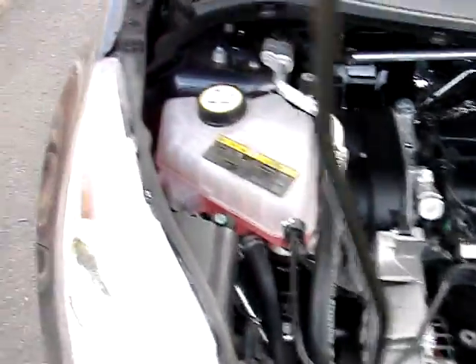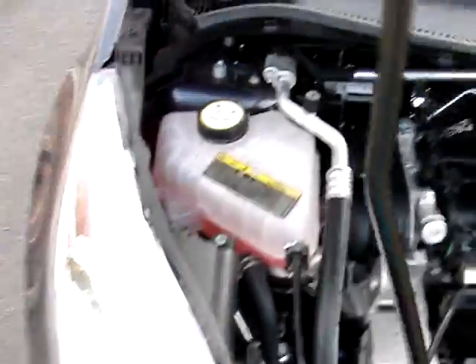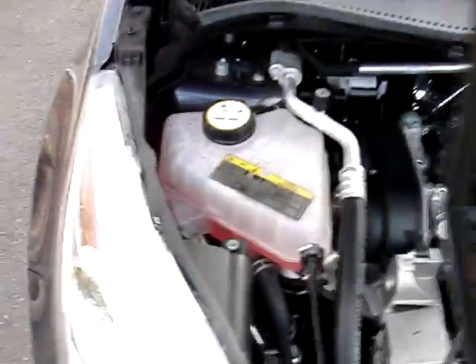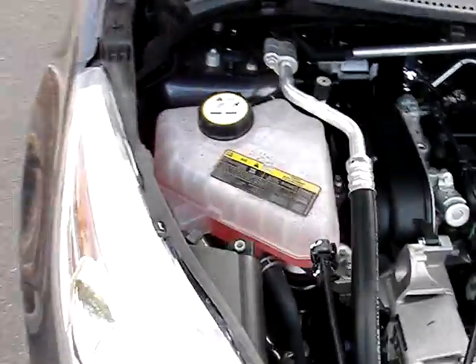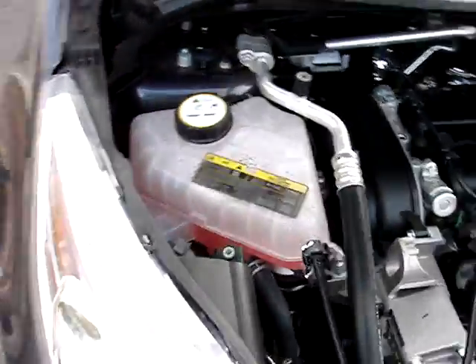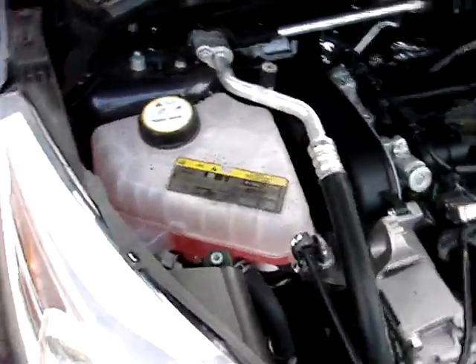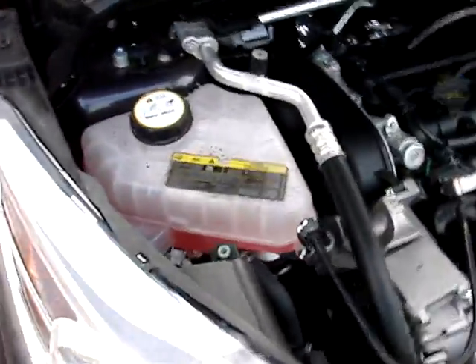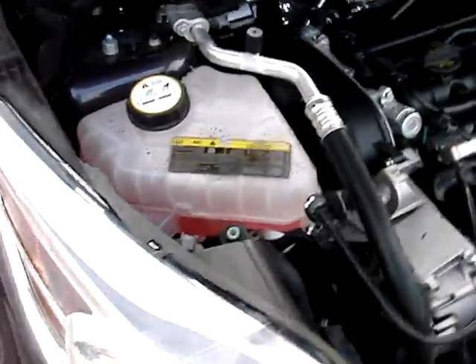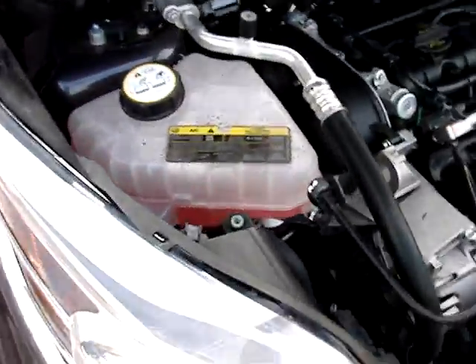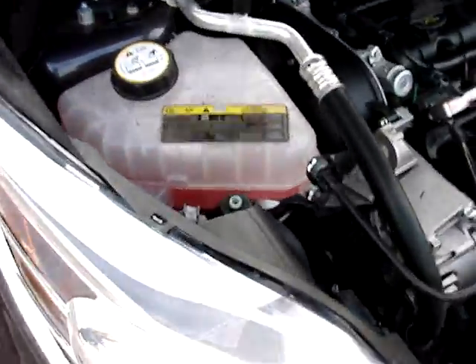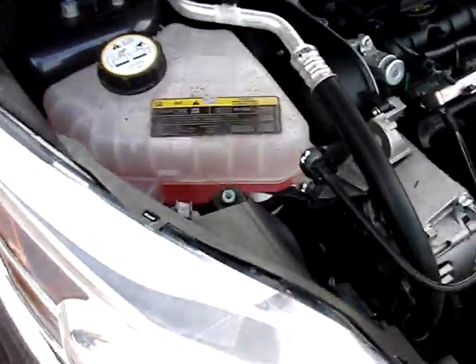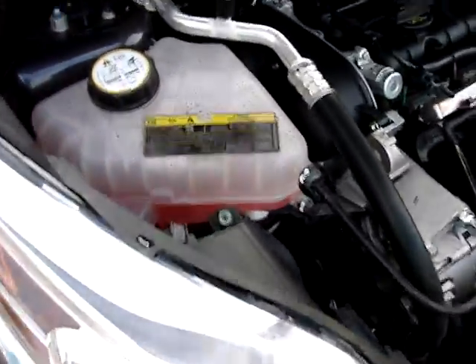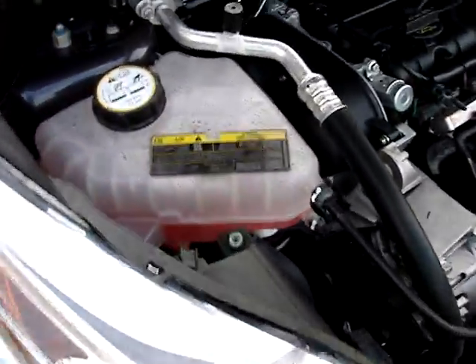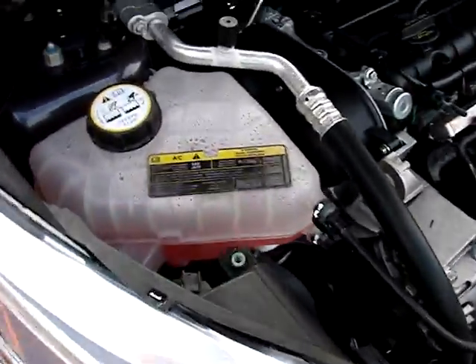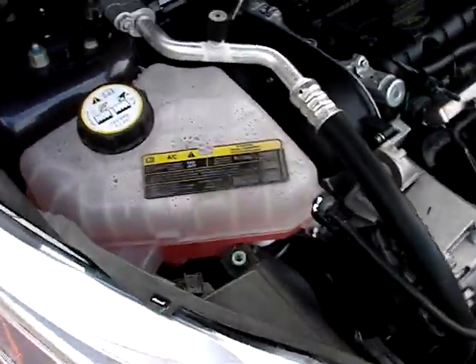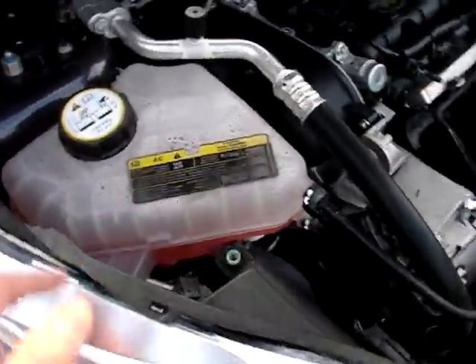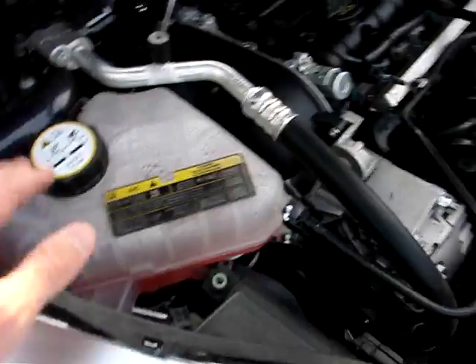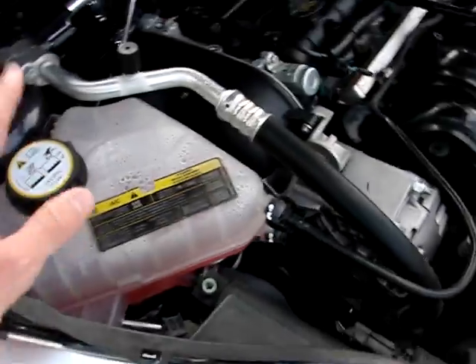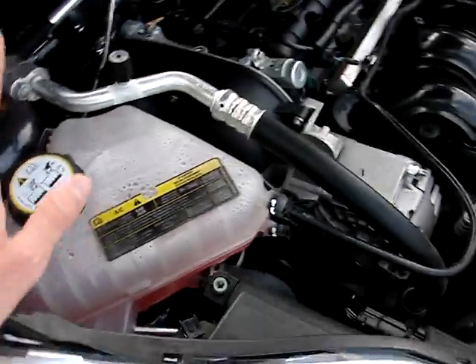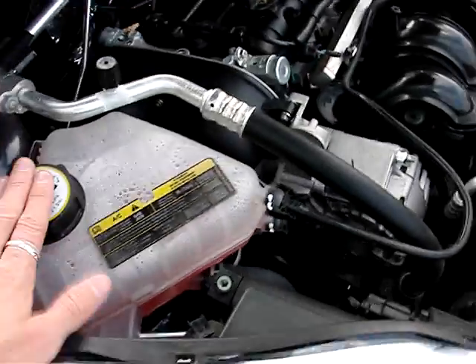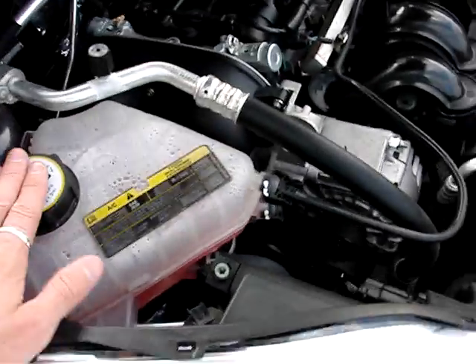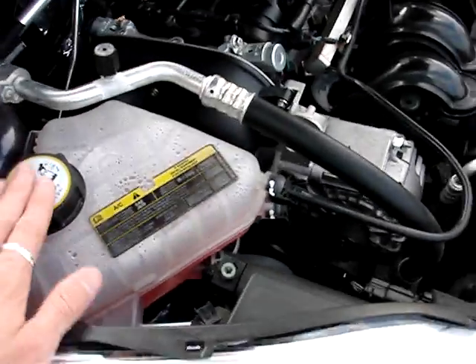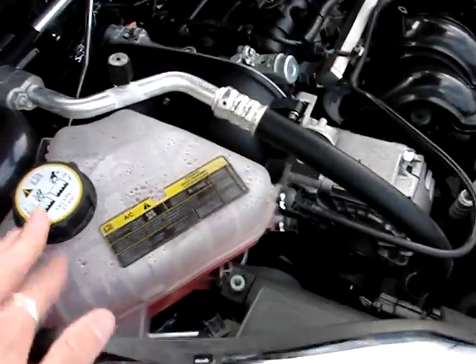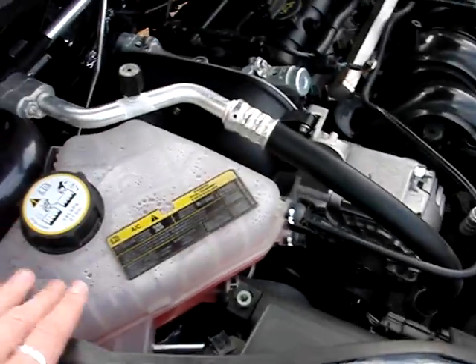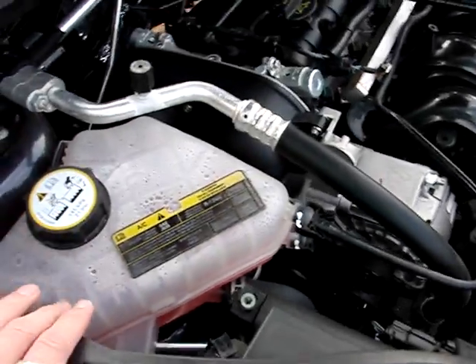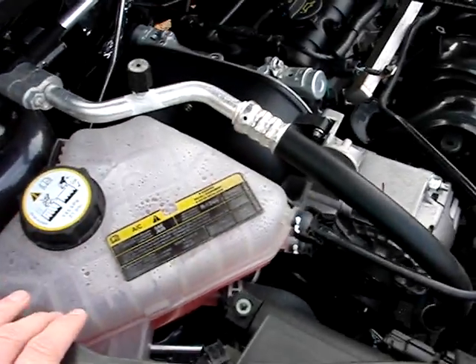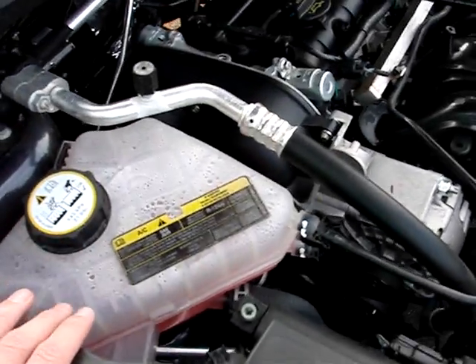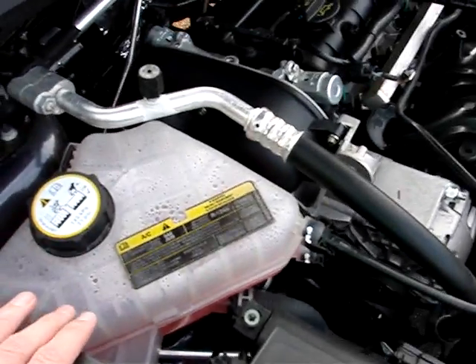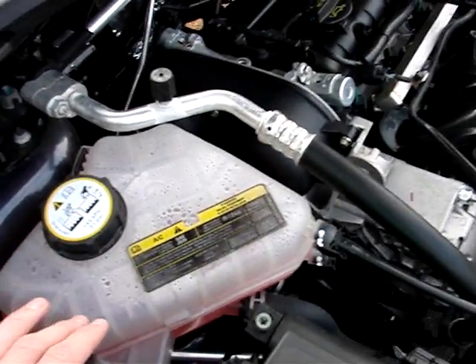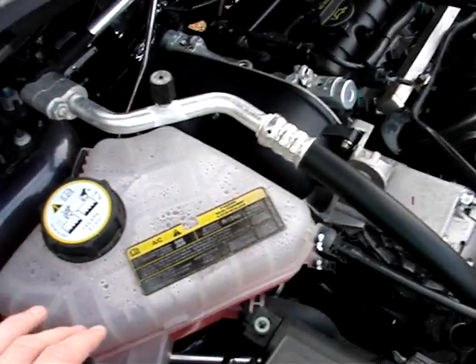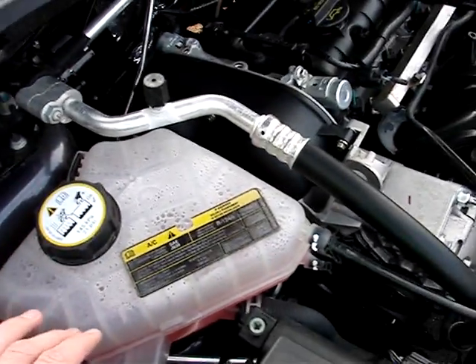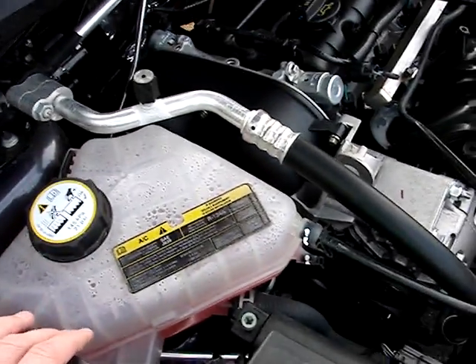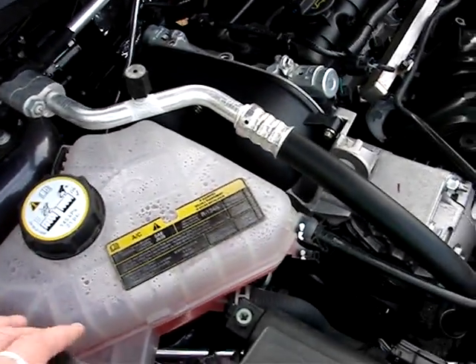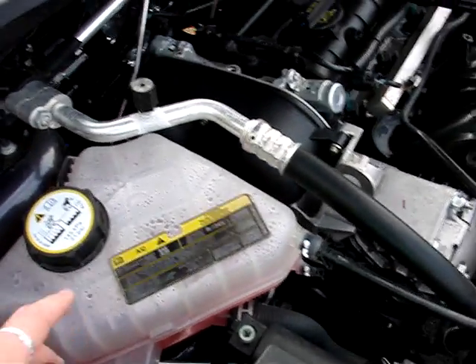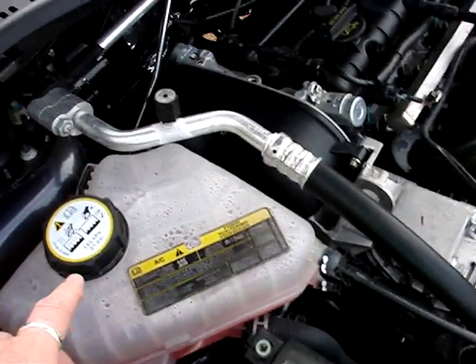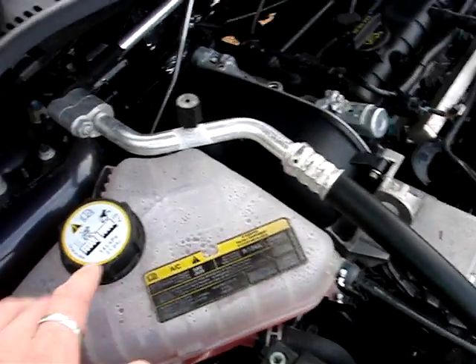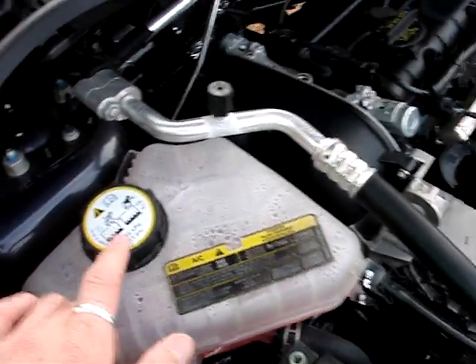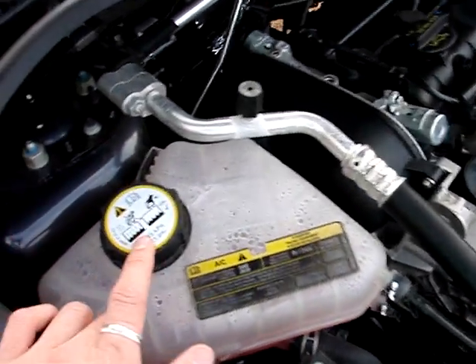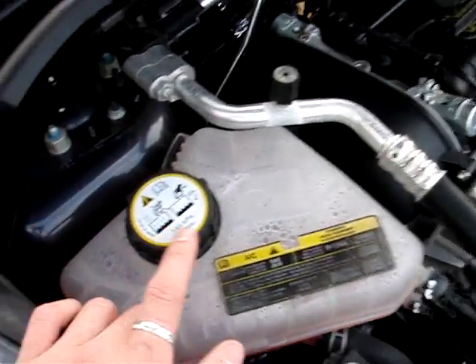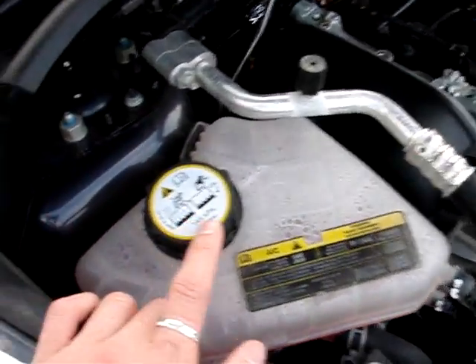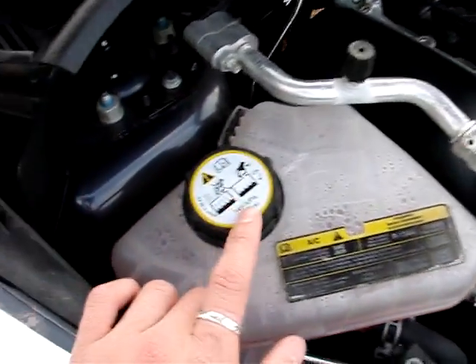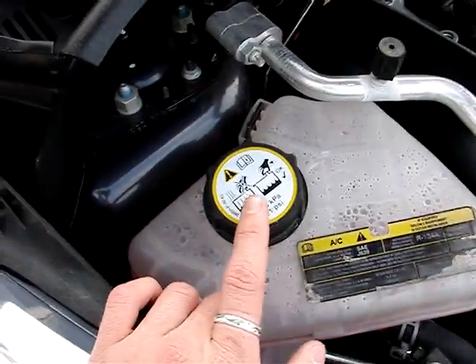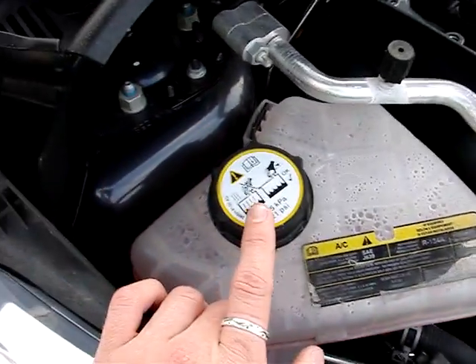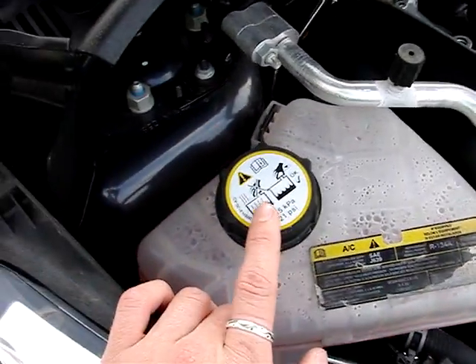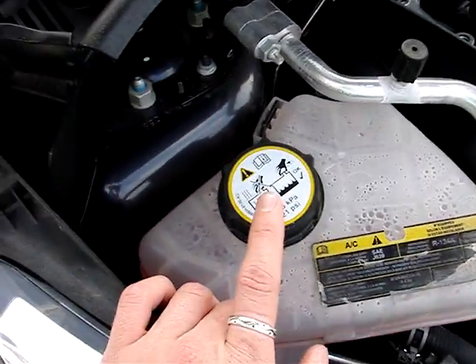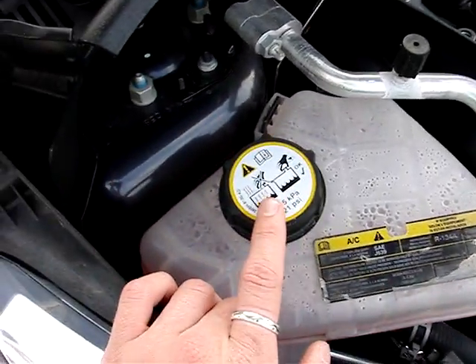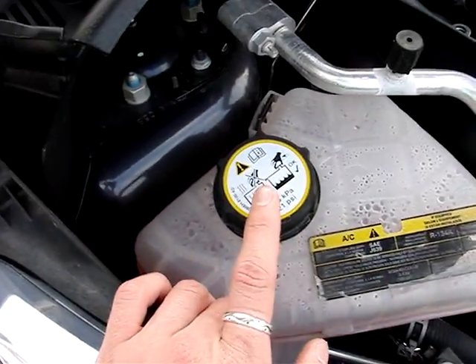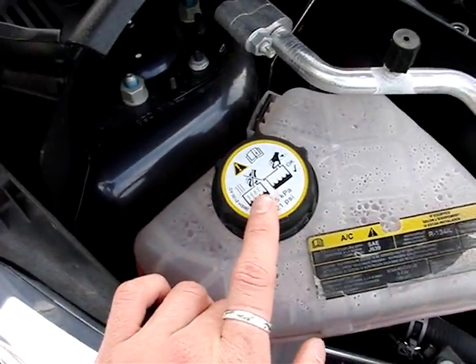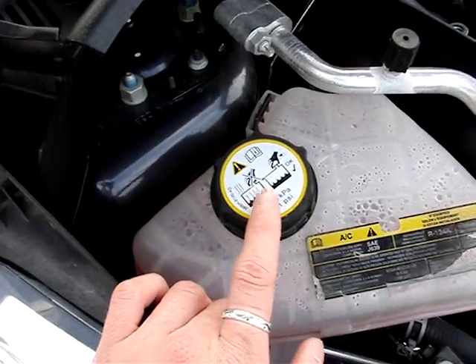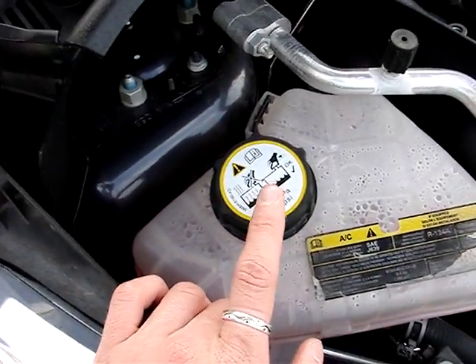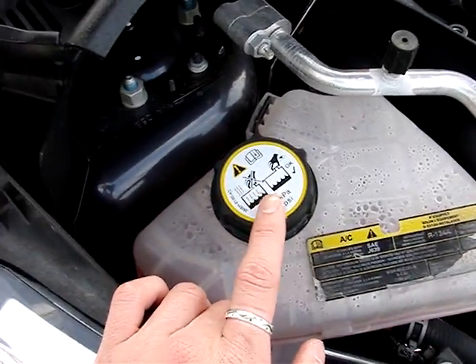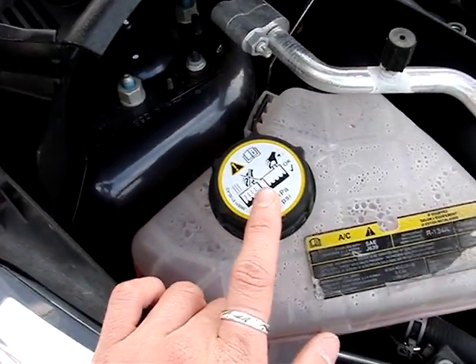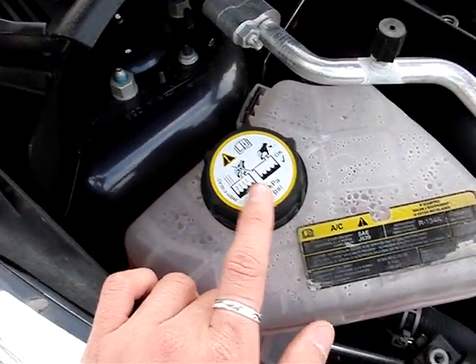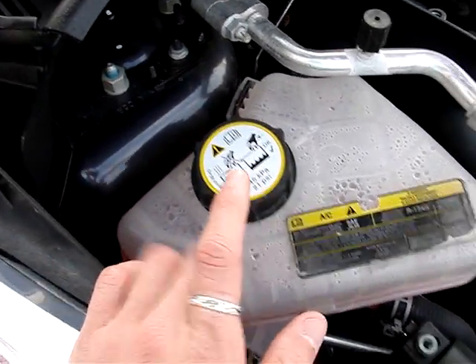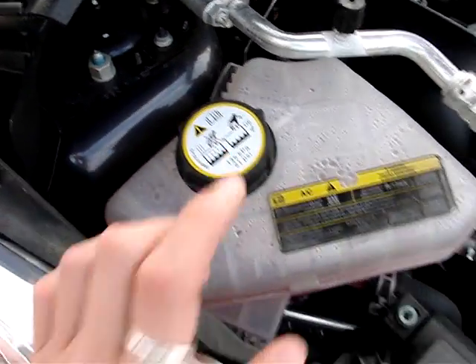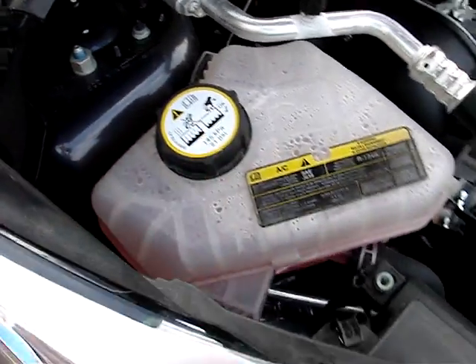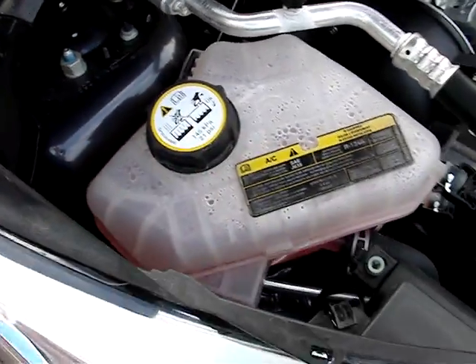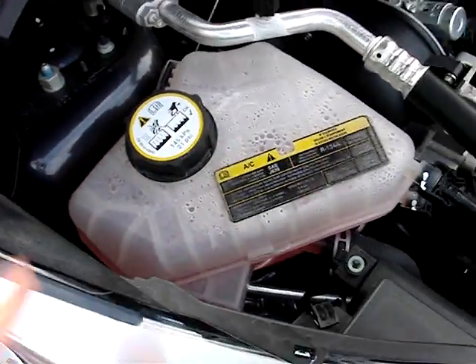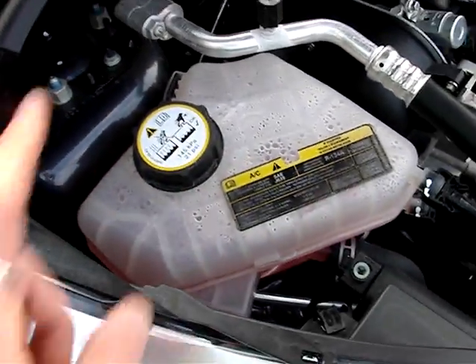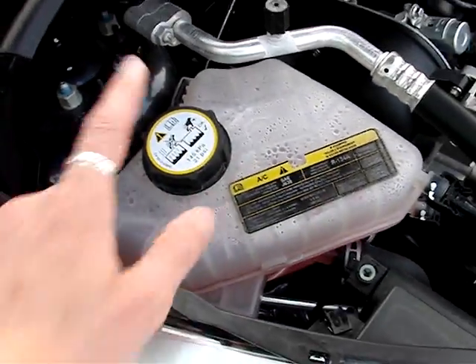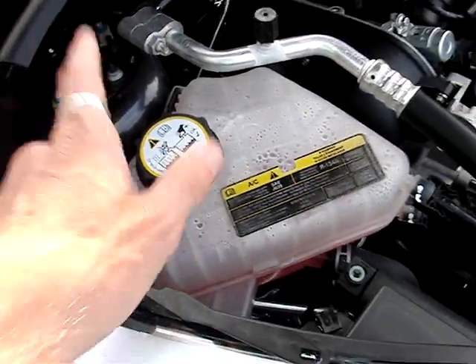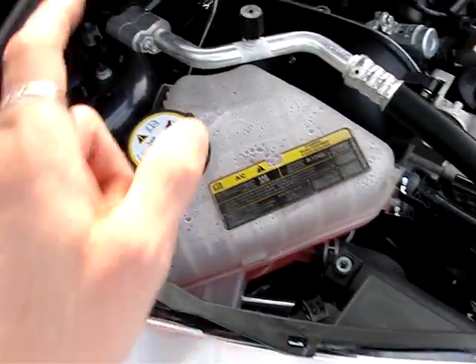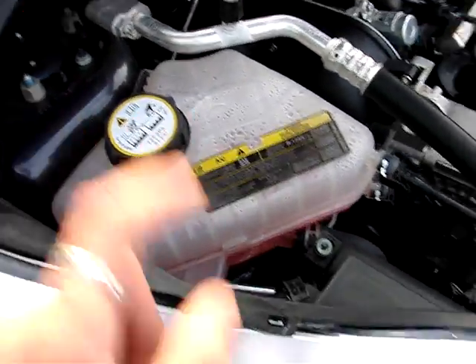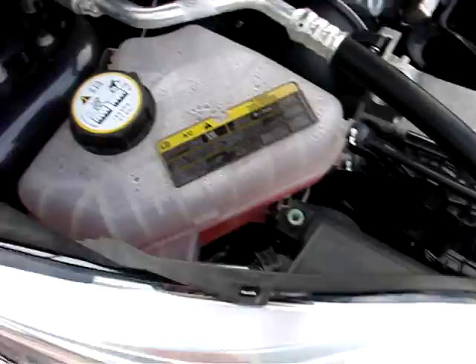Over here you have your reservoir for the radiator — that's all good stuff. Remember, don't open it when it's hot, because that would not be good.